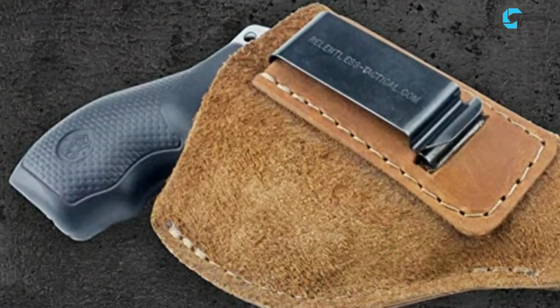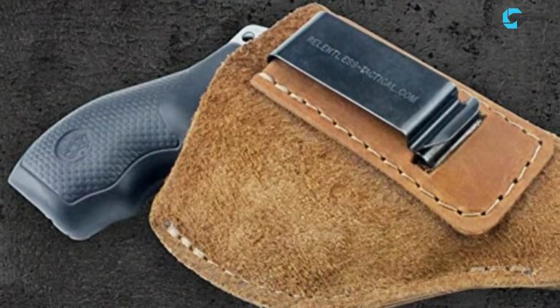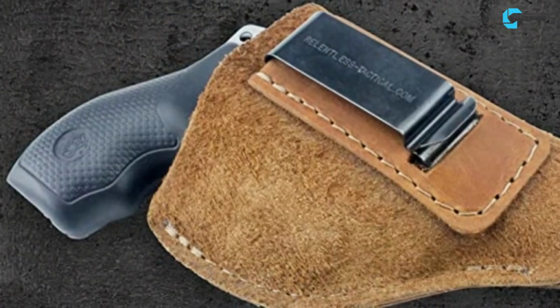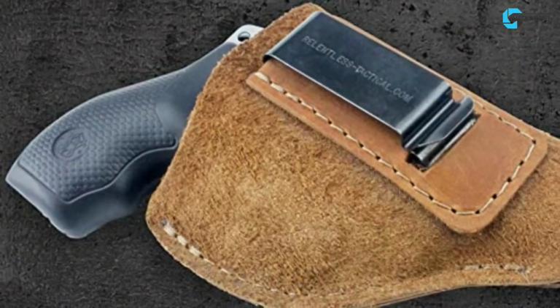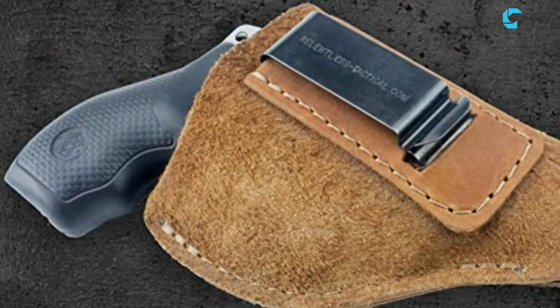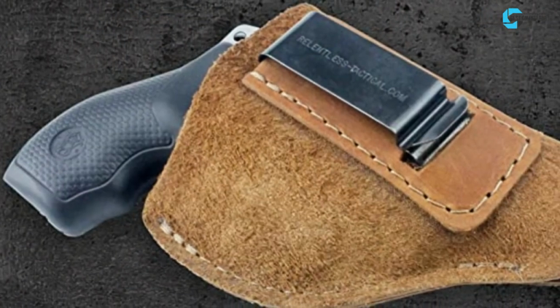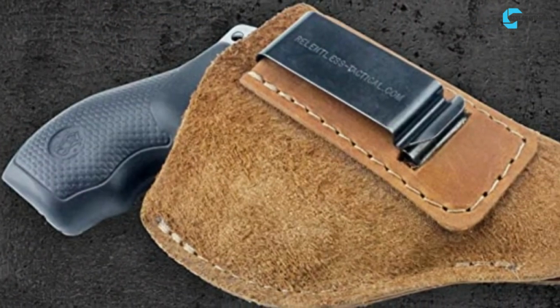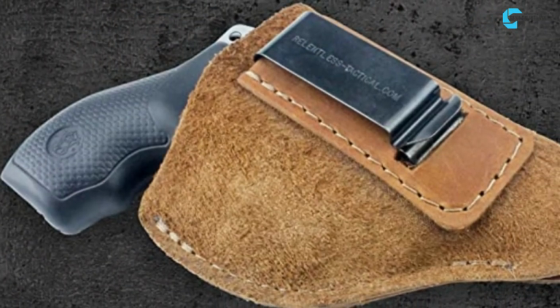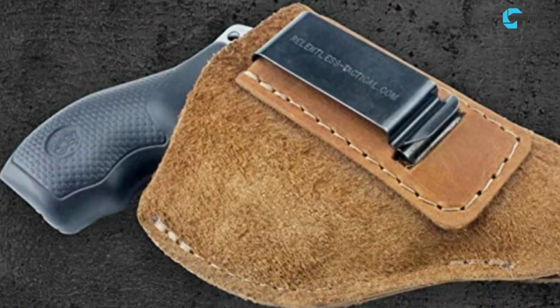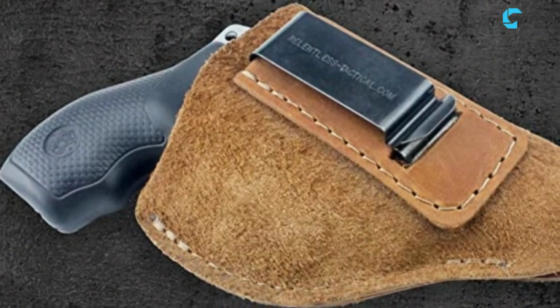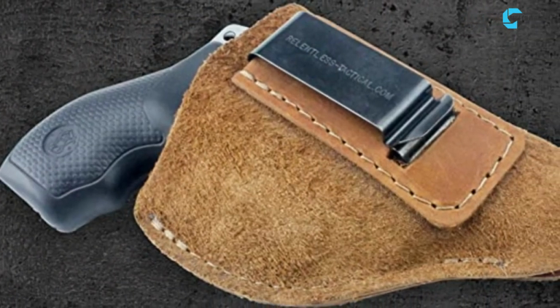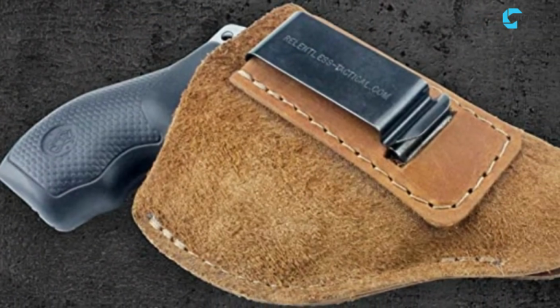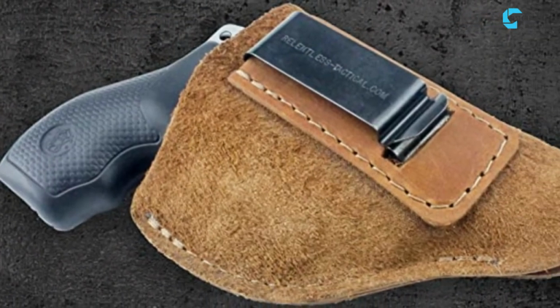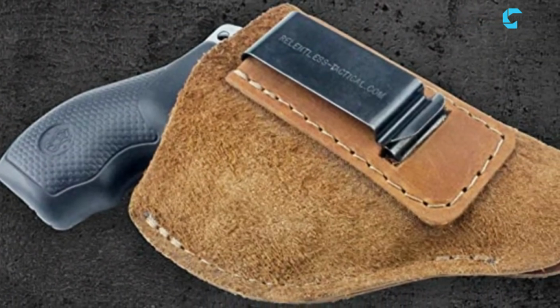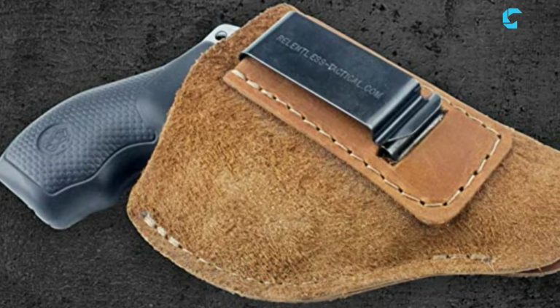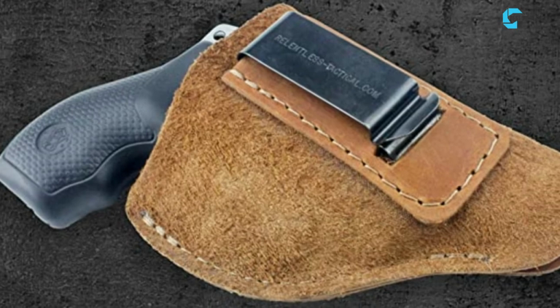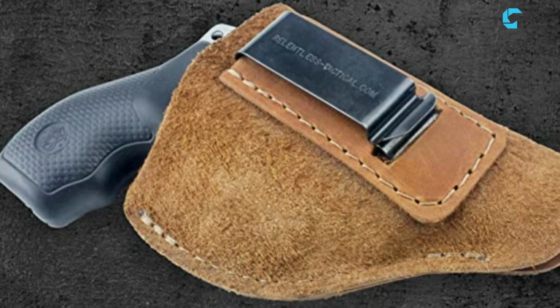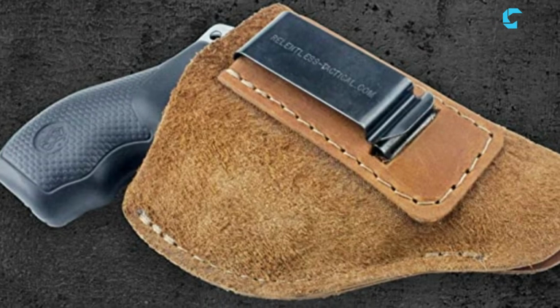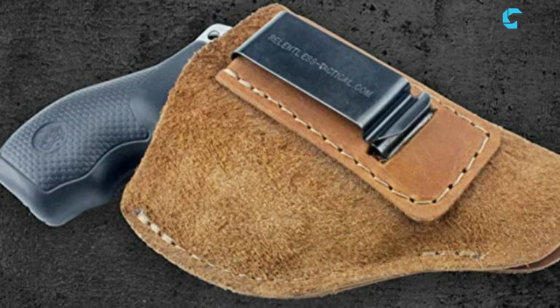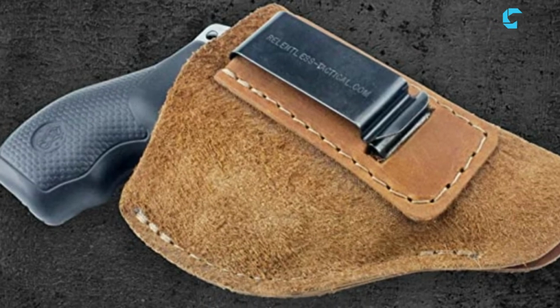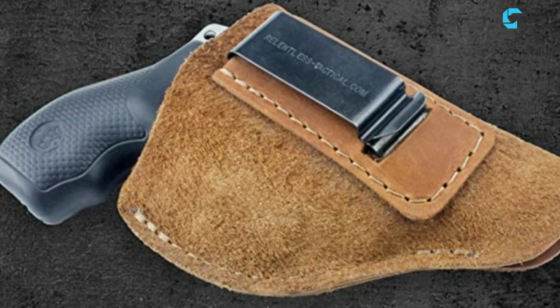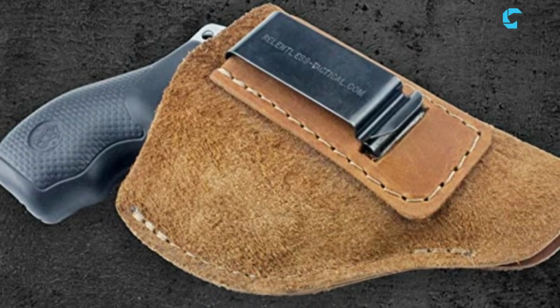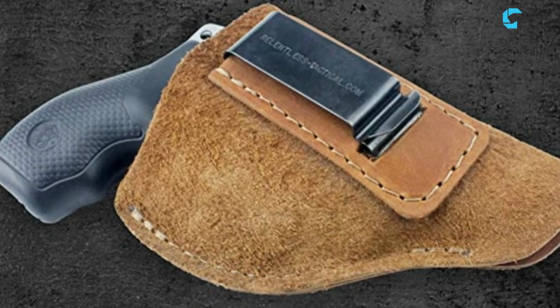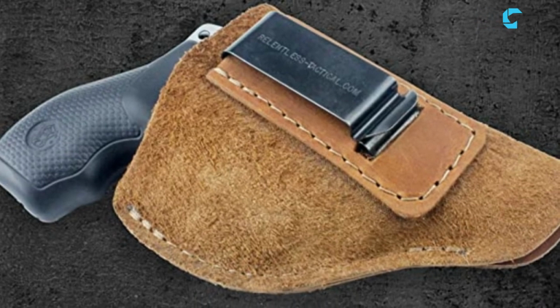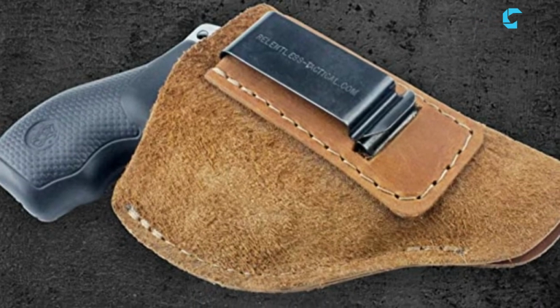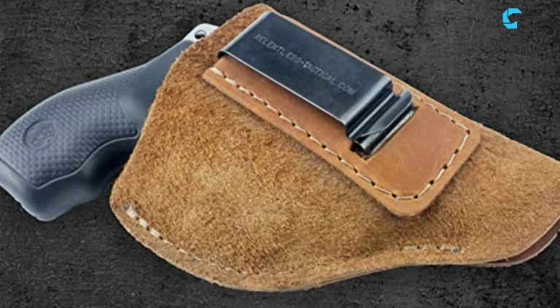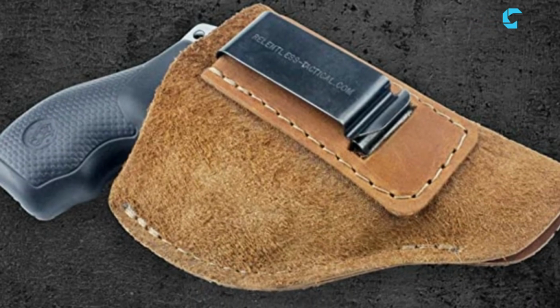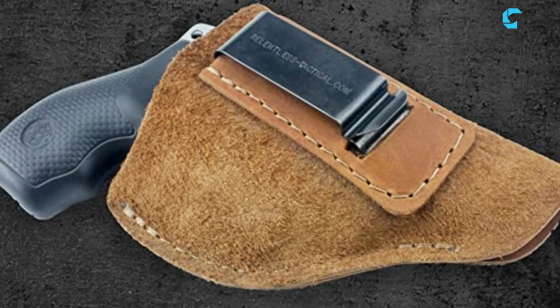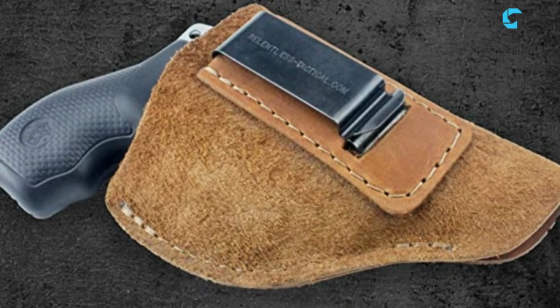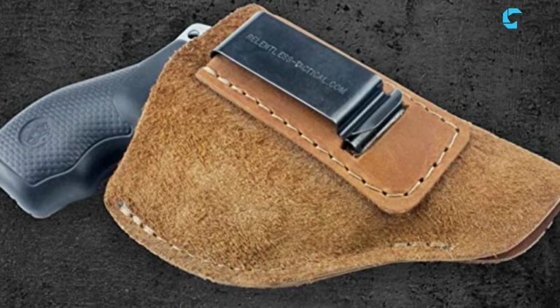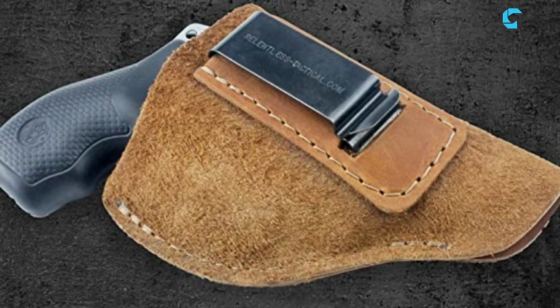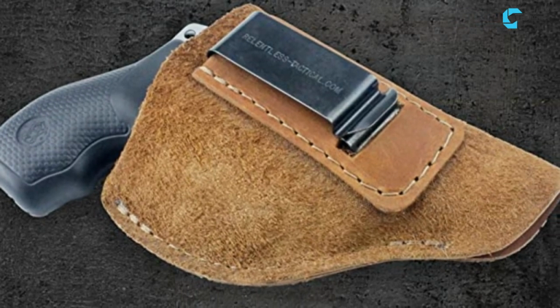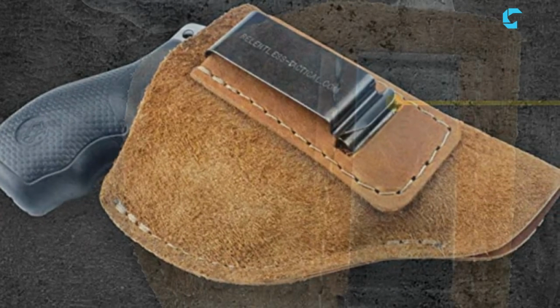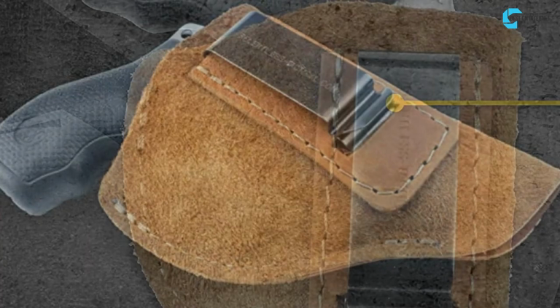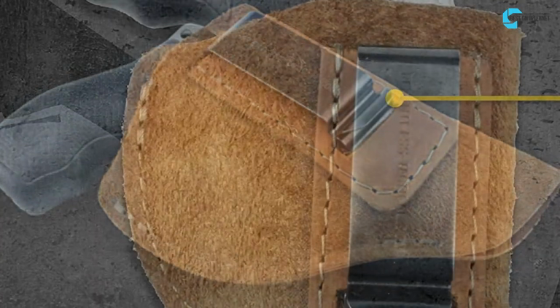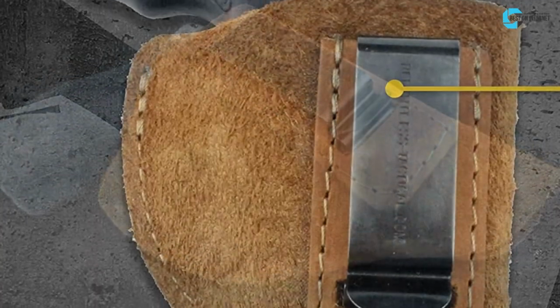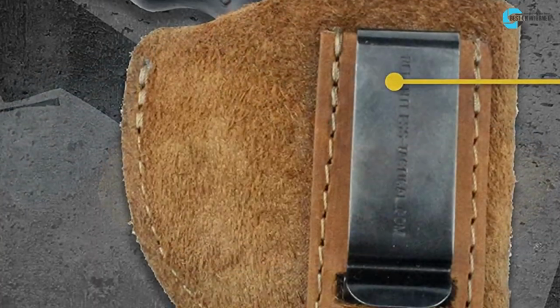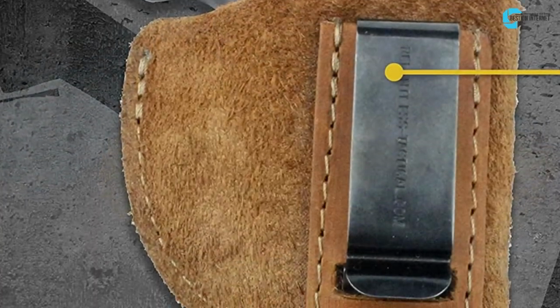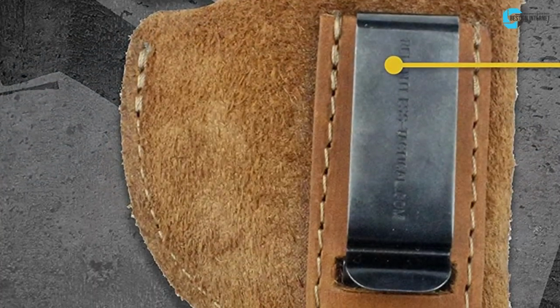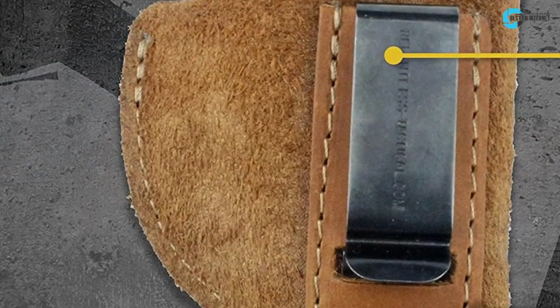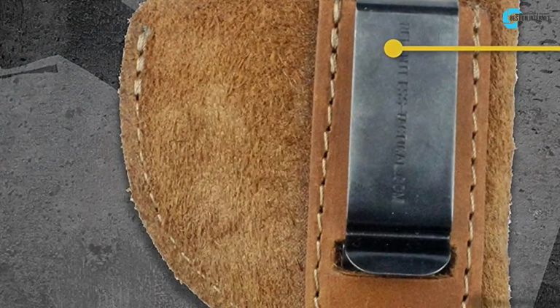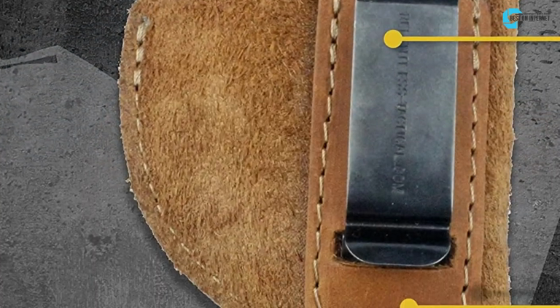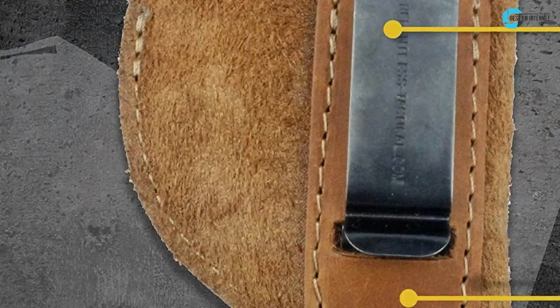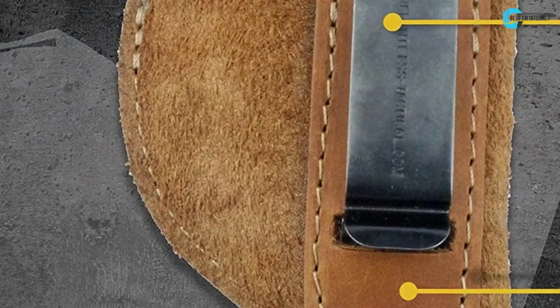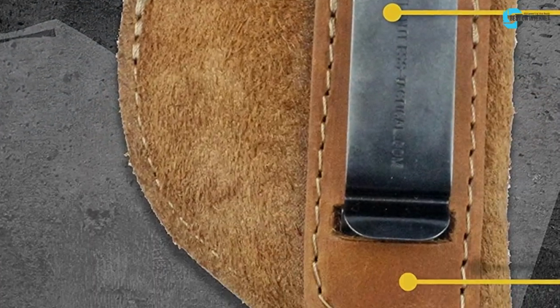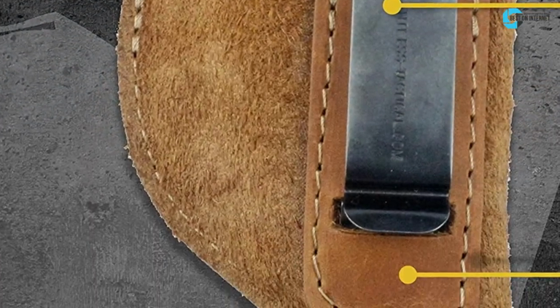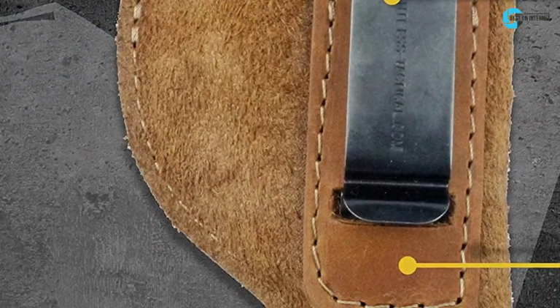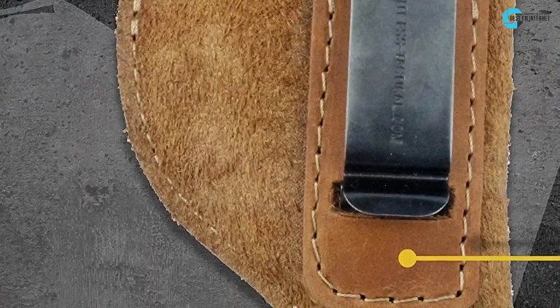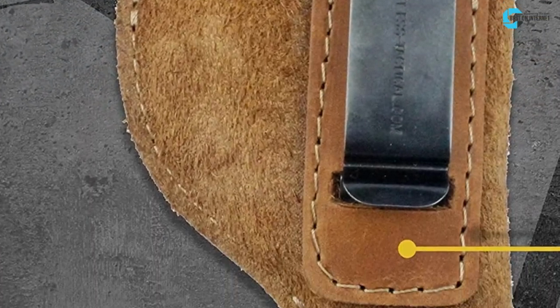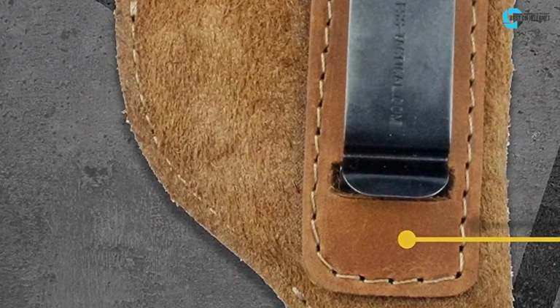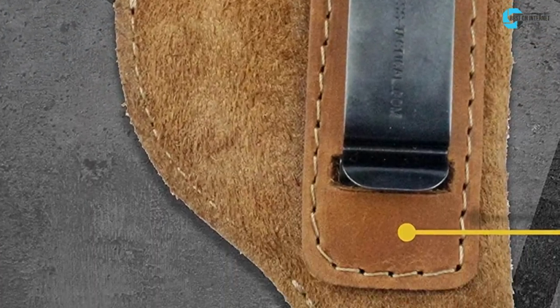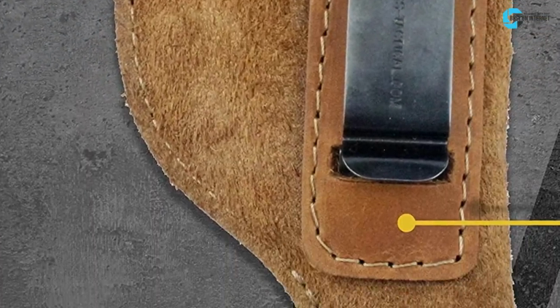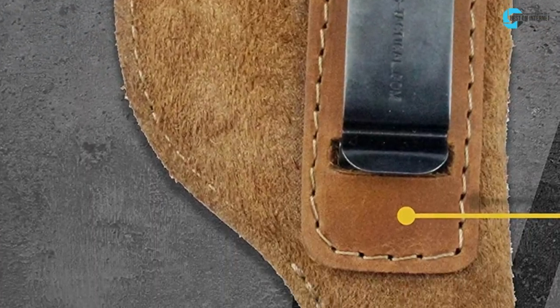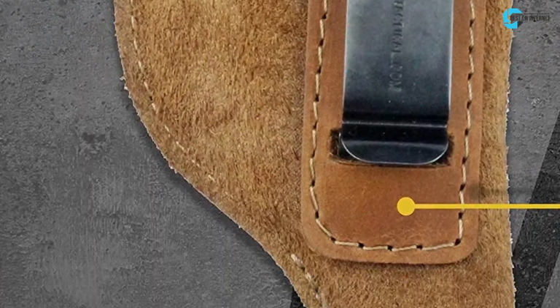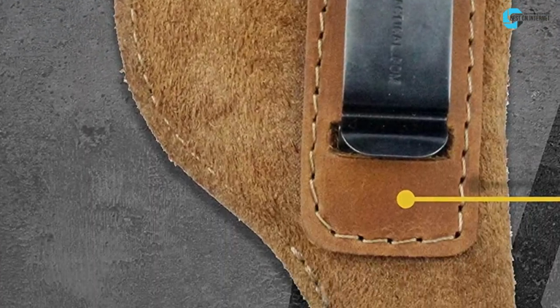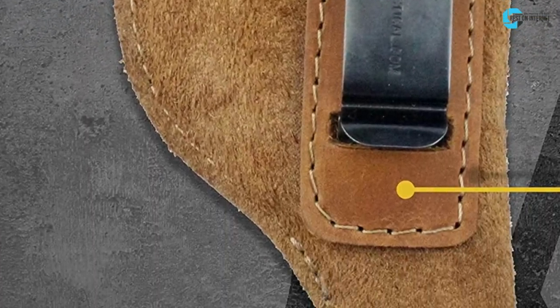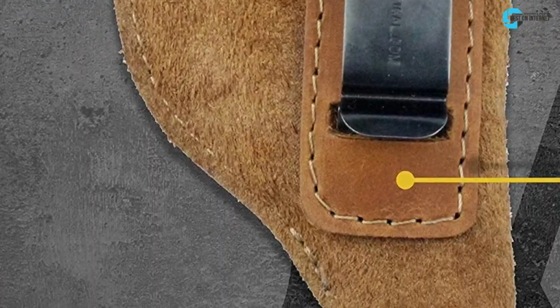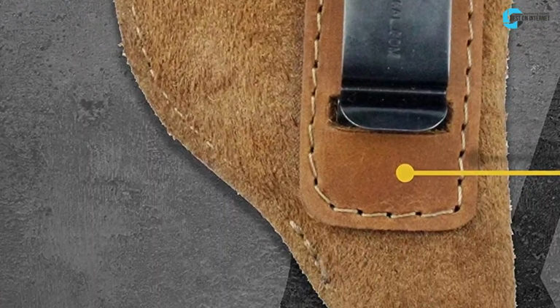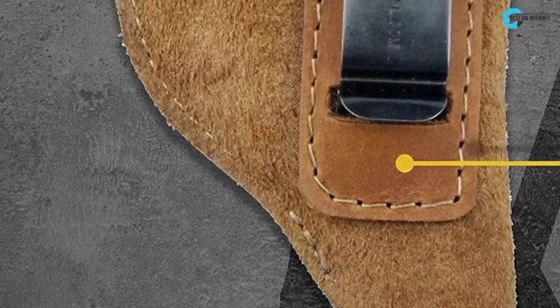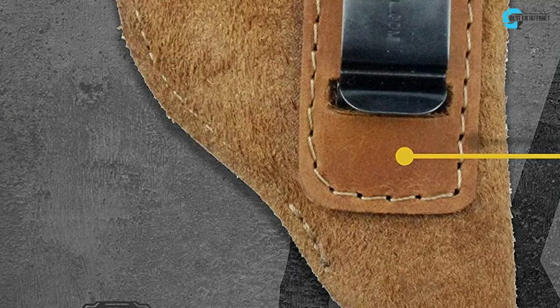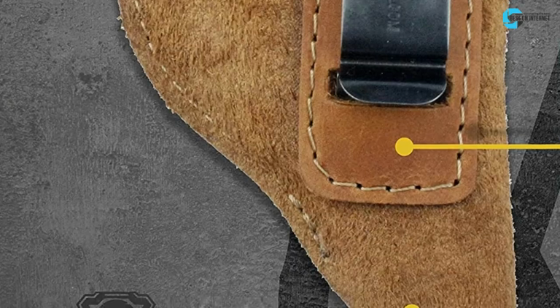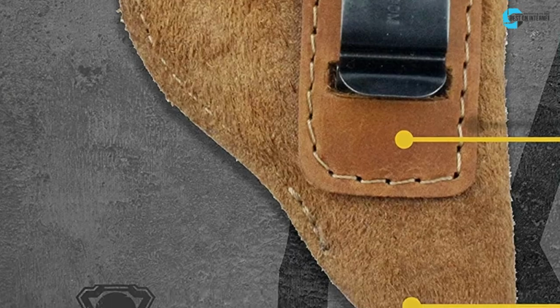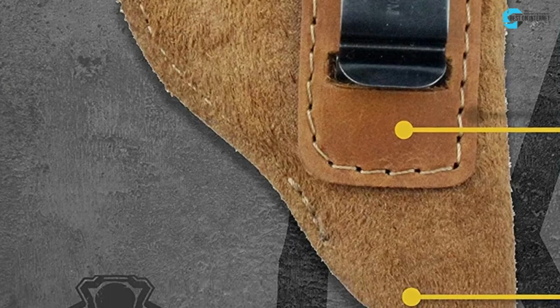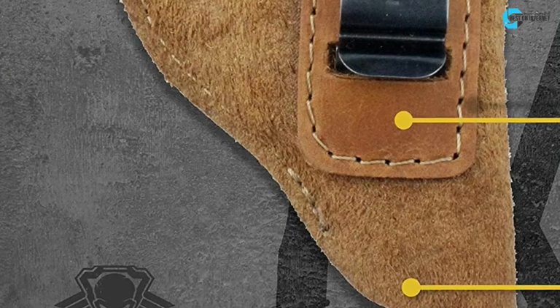After a lot of research, my choice is the Relentless Tactical Holster. It is affordable and available for all types of handgun users.